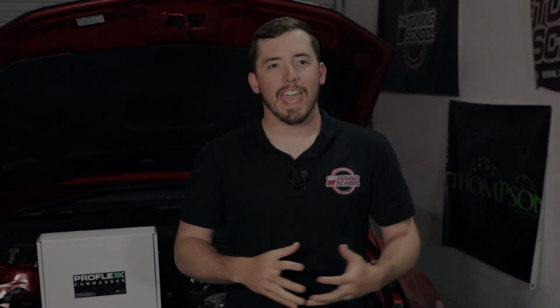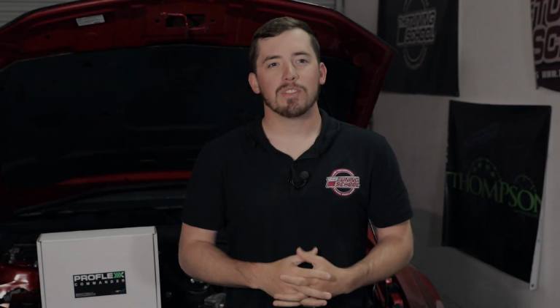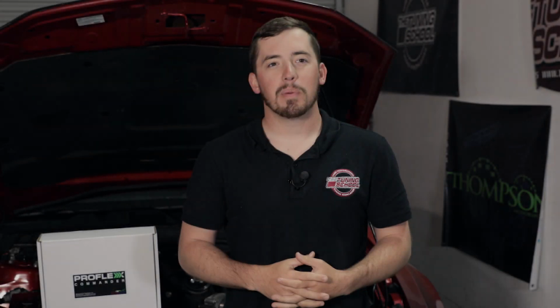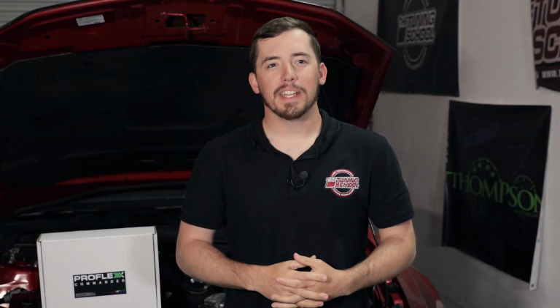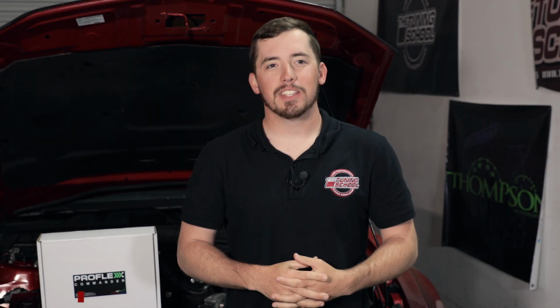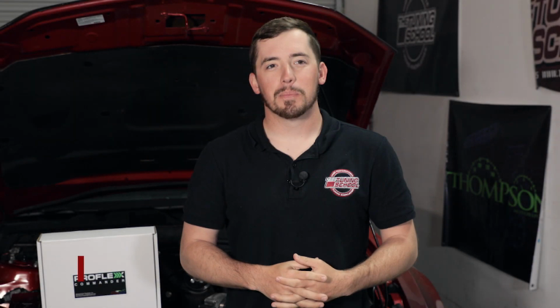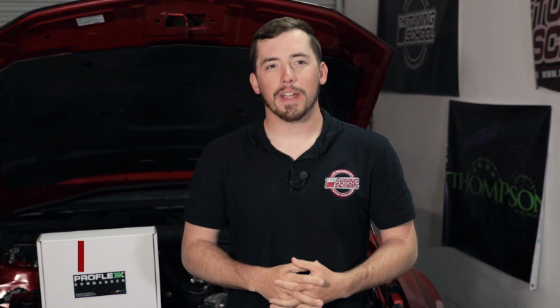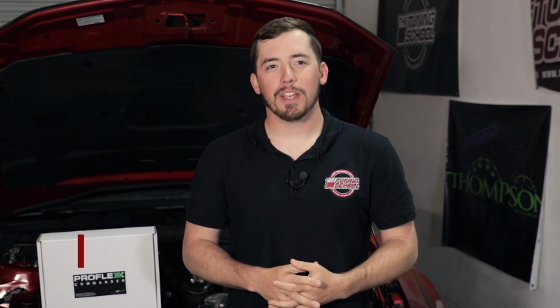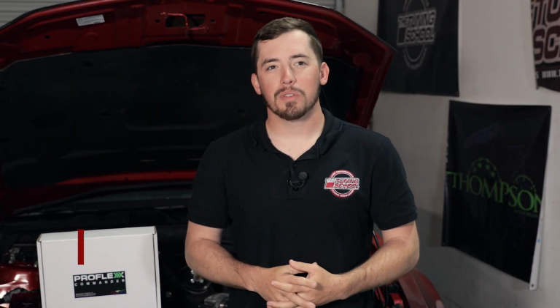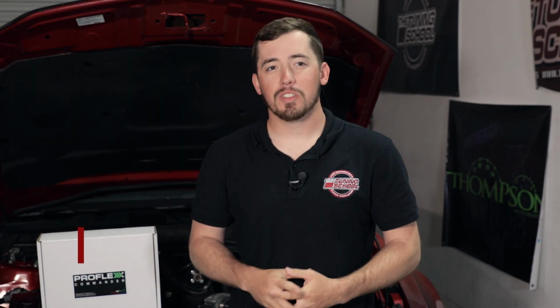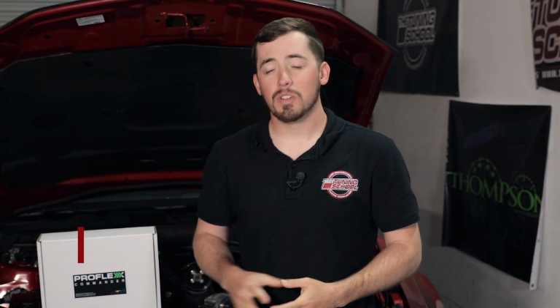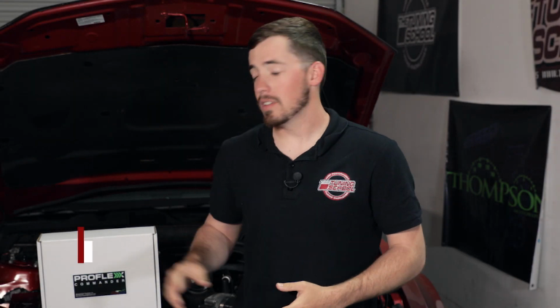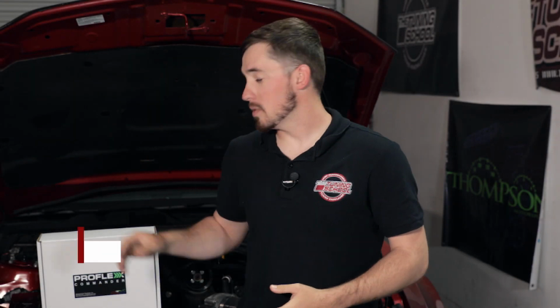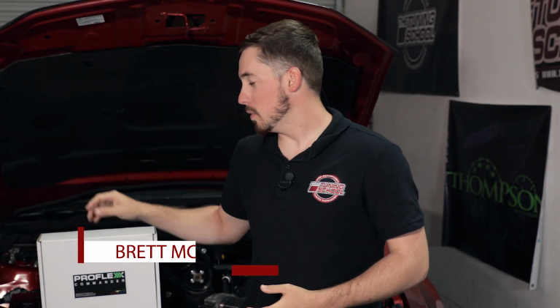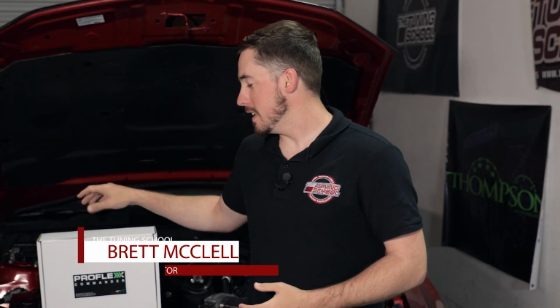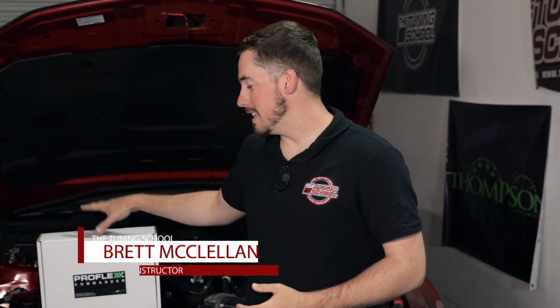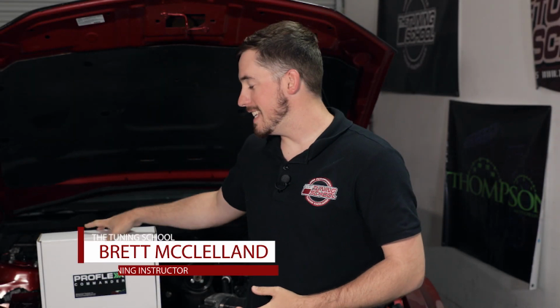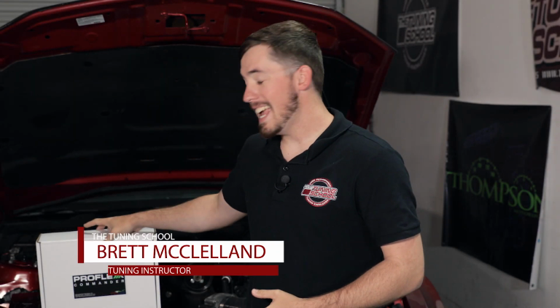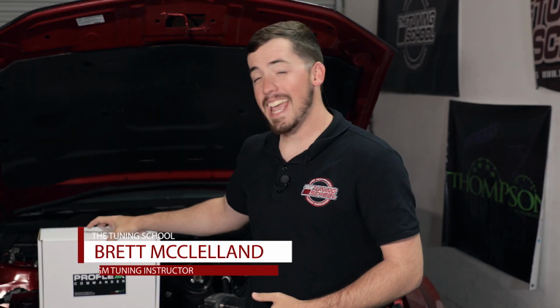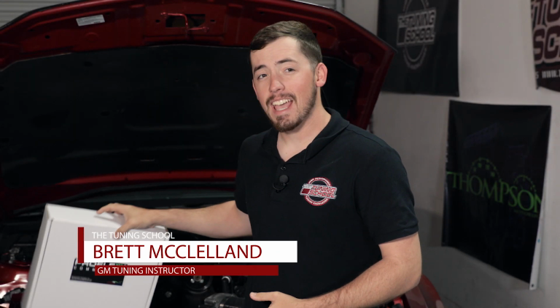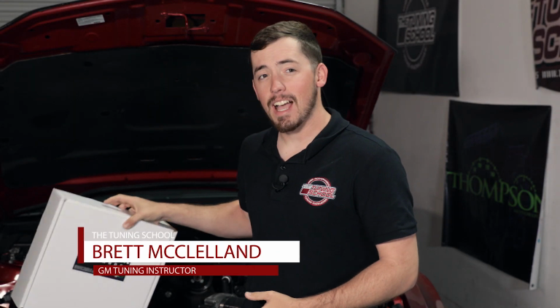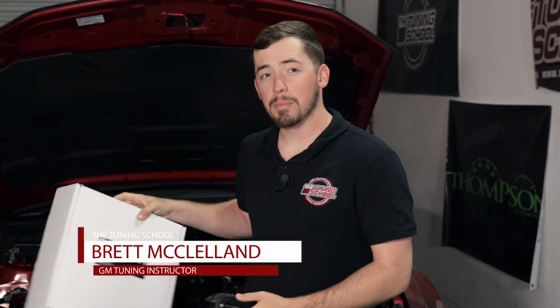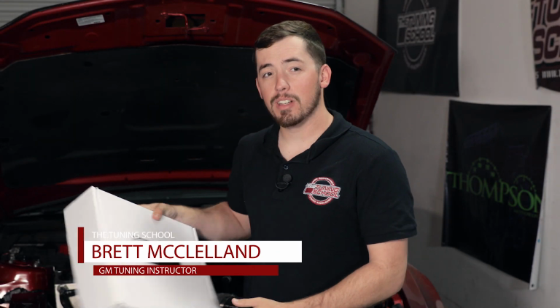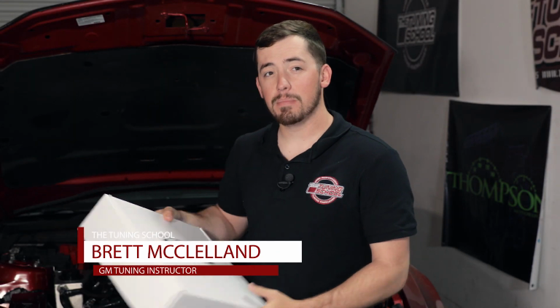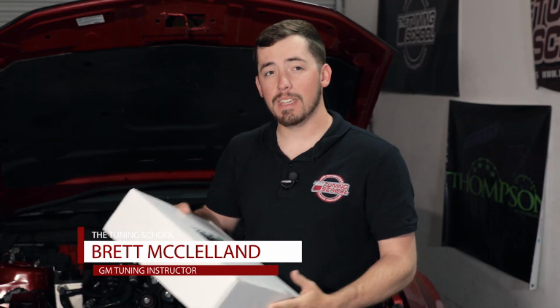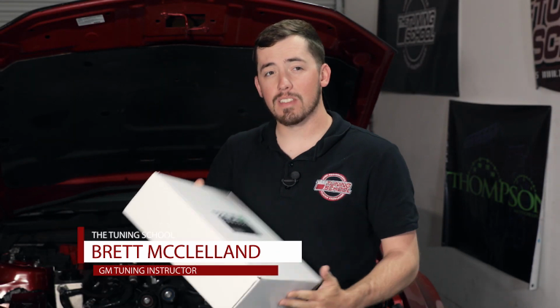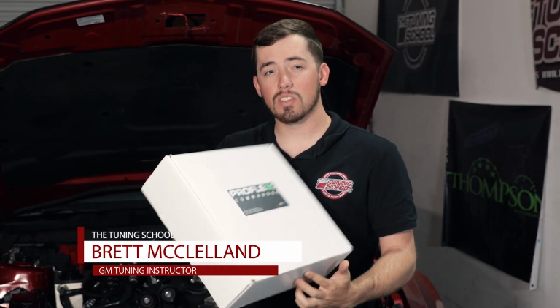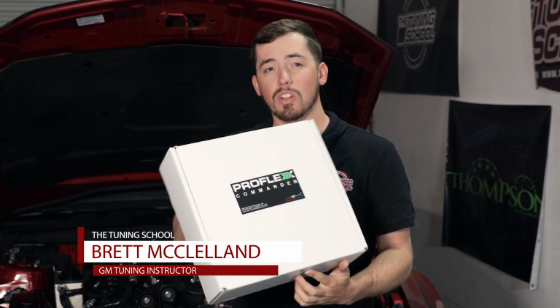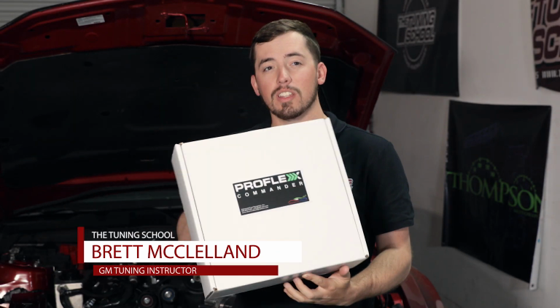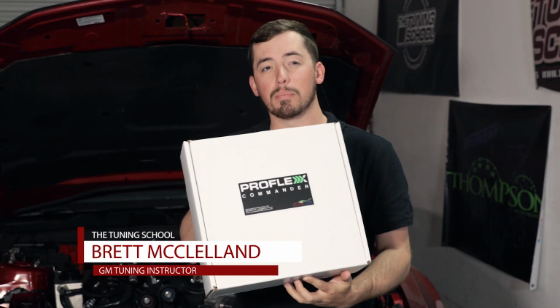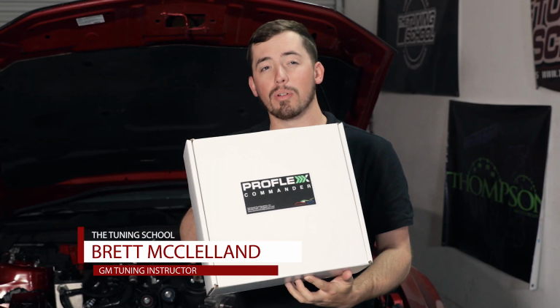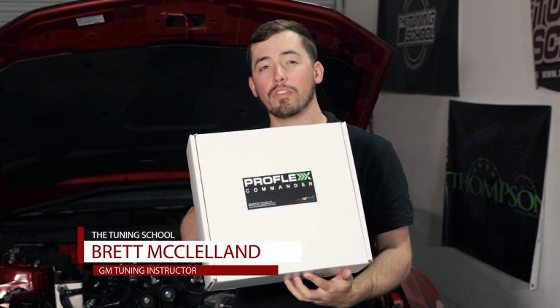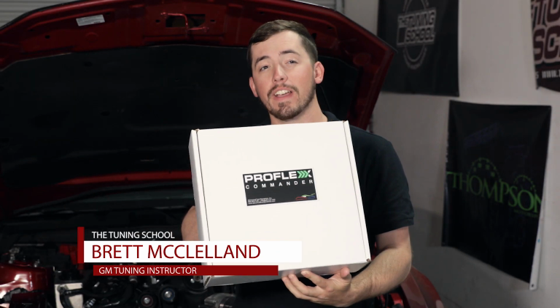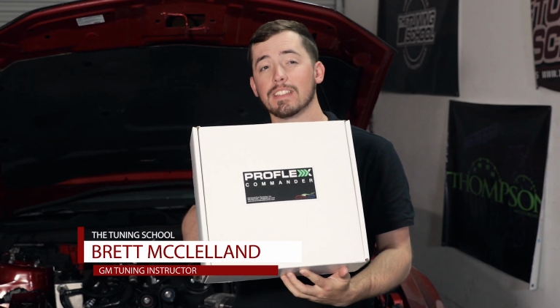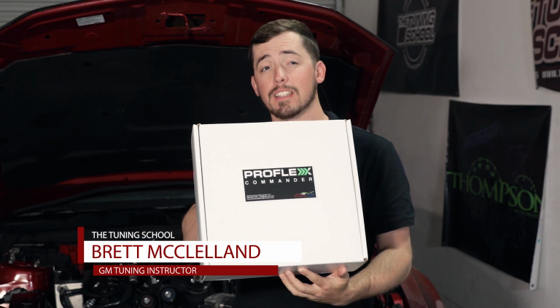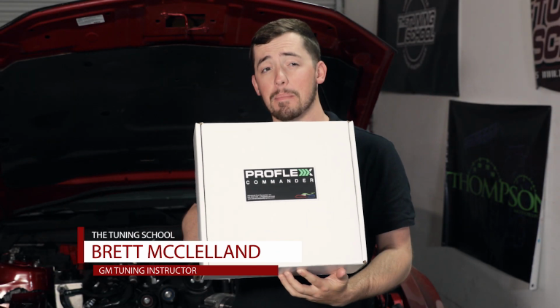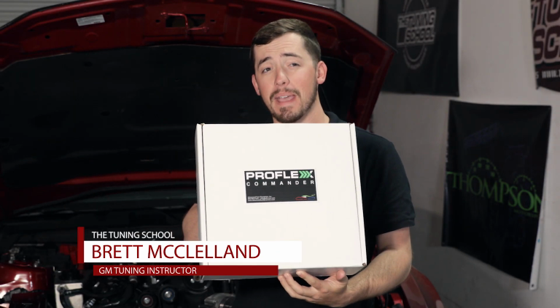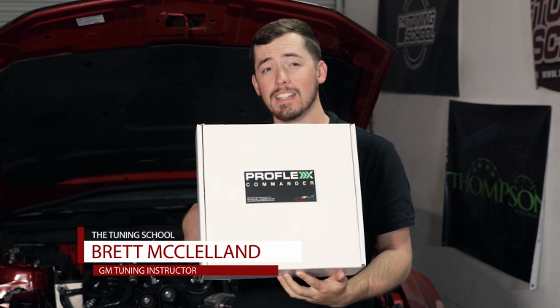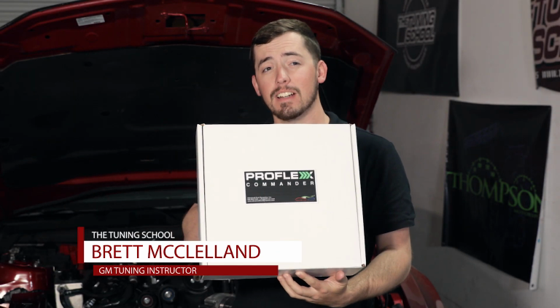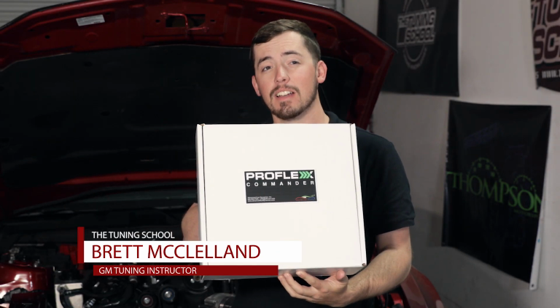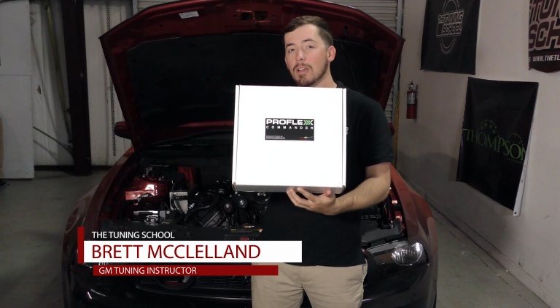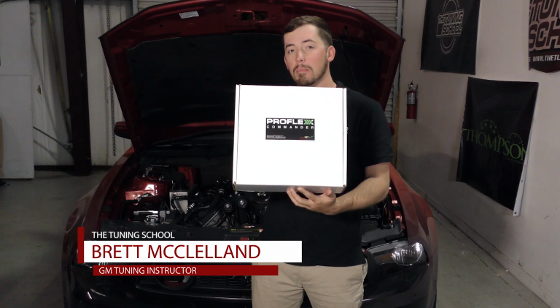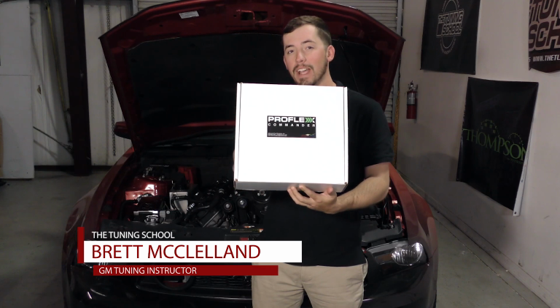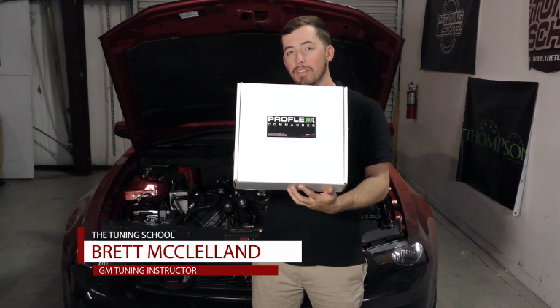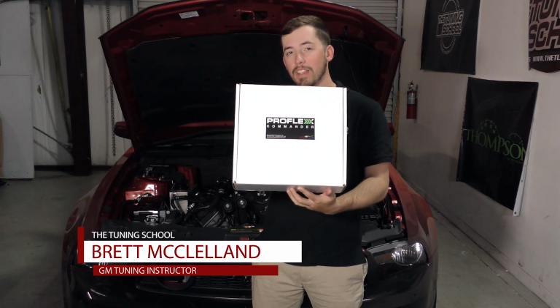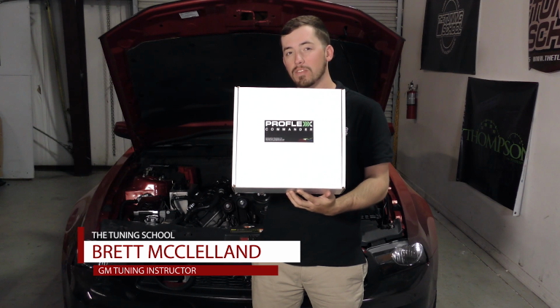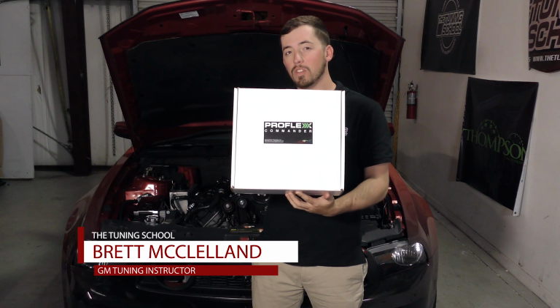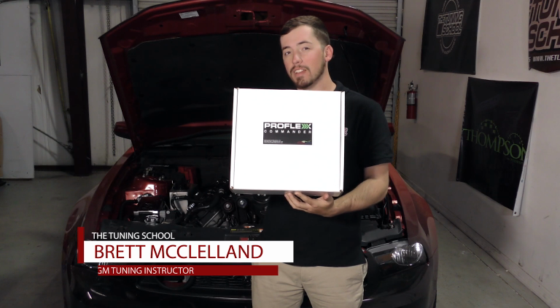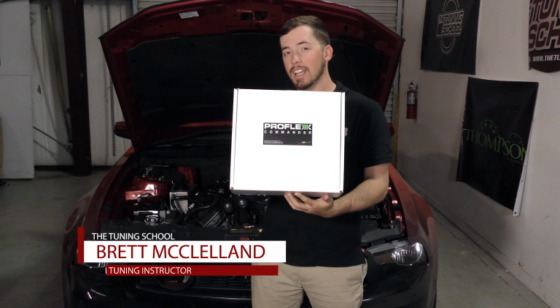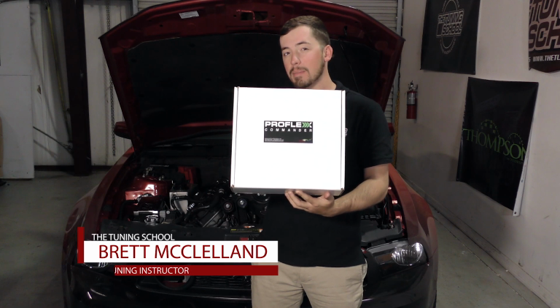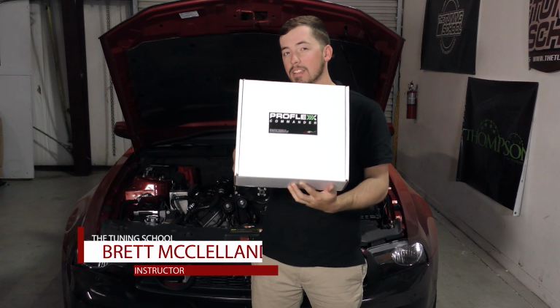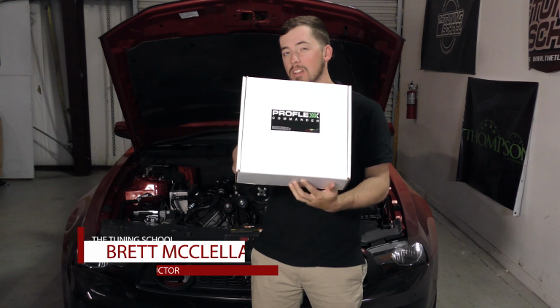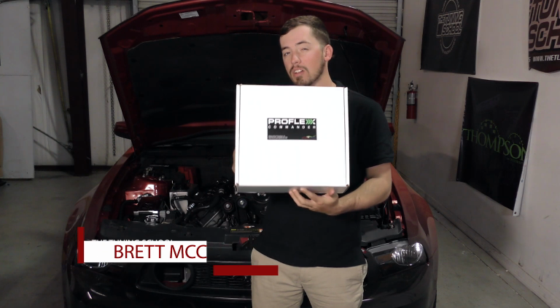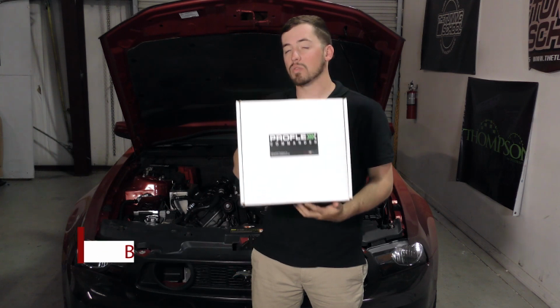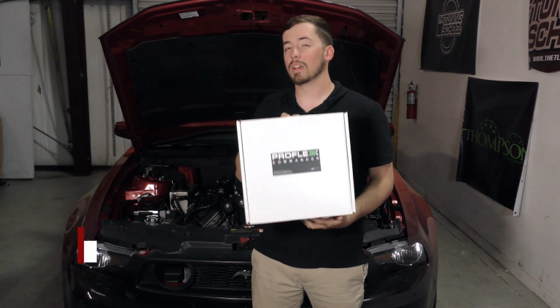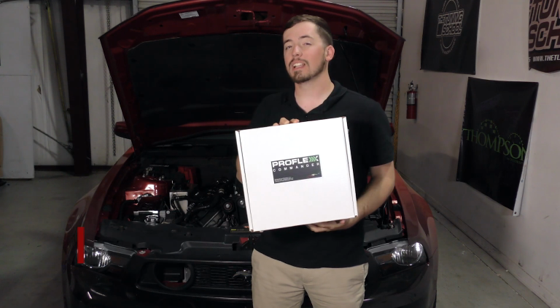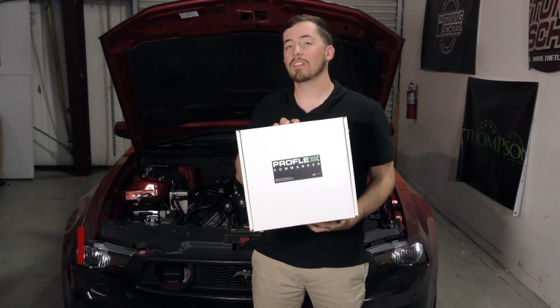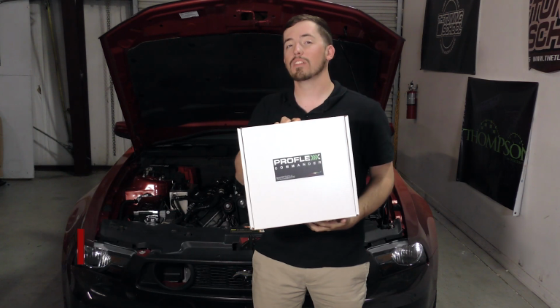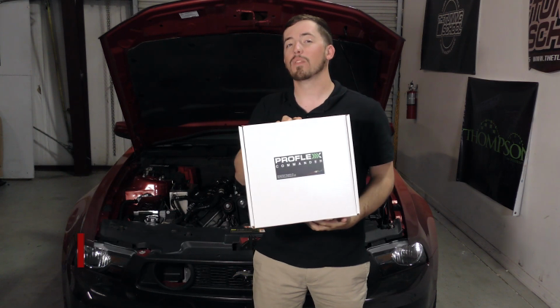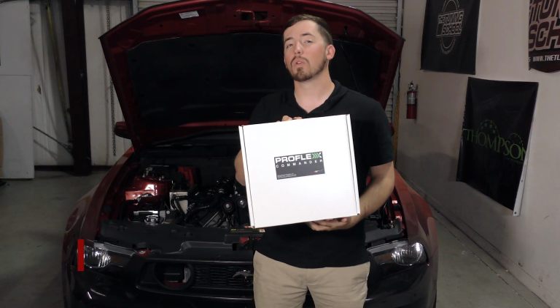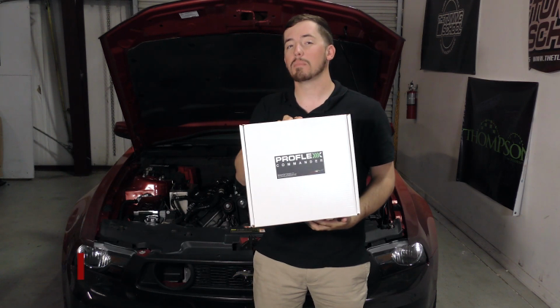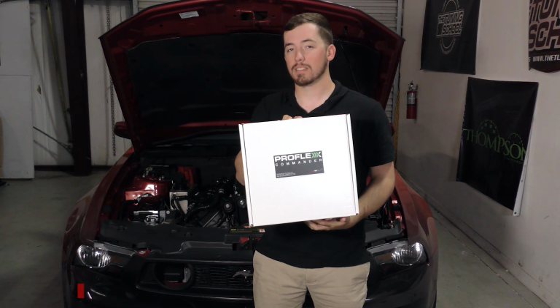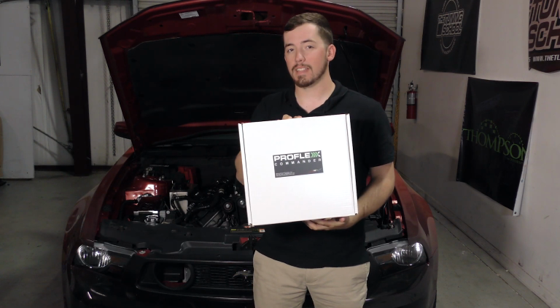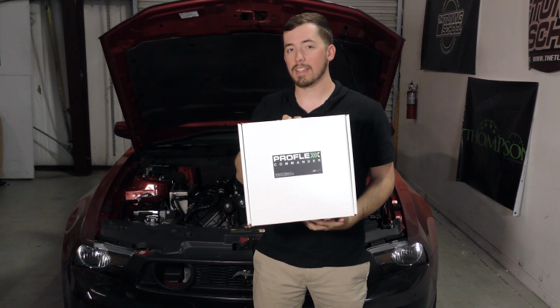Hey everybody, it's Brett here with The Tuning School, and today I'm going to be installing the ProFlex Commander by Advanced Field Dynamics on our 2011 Ford Mustang.